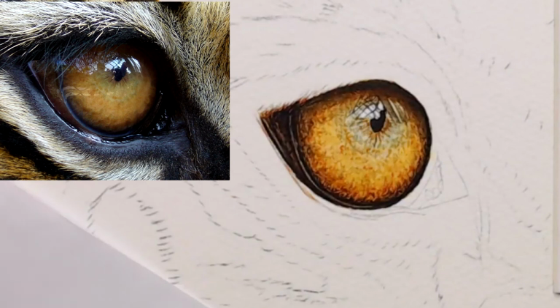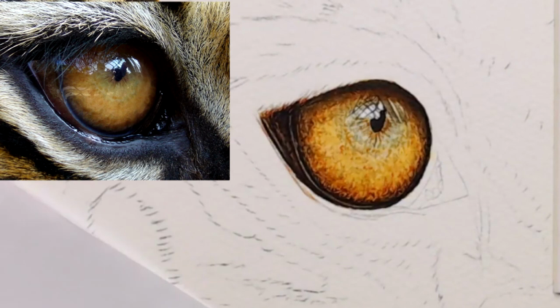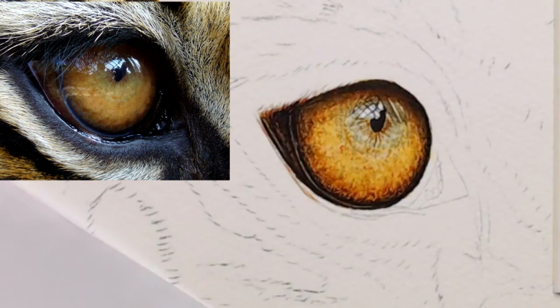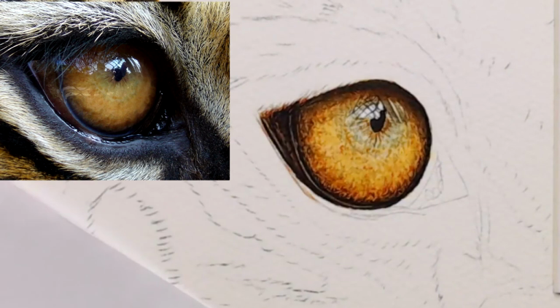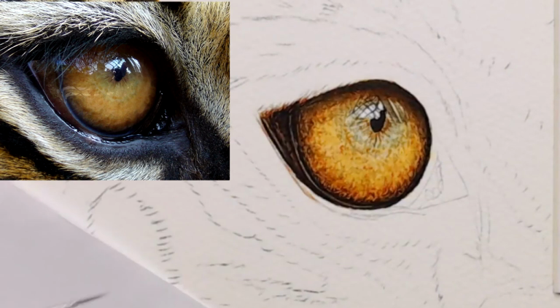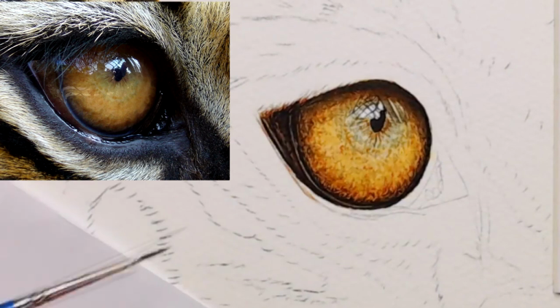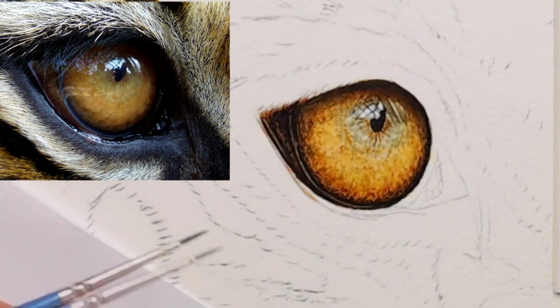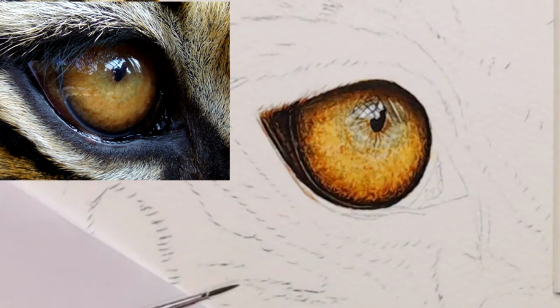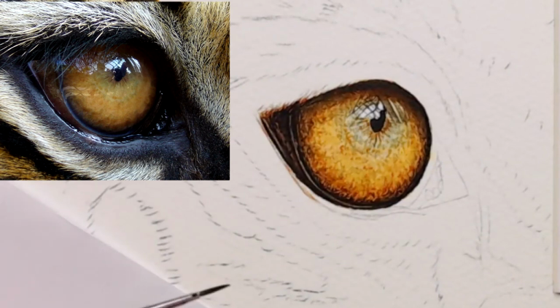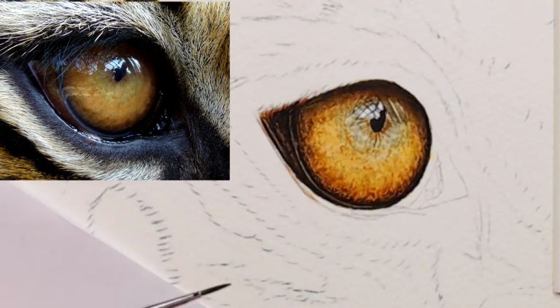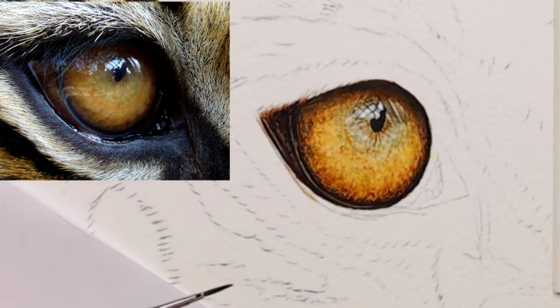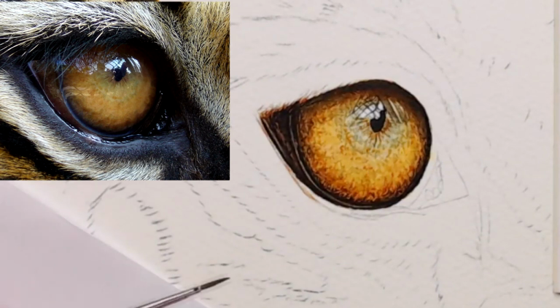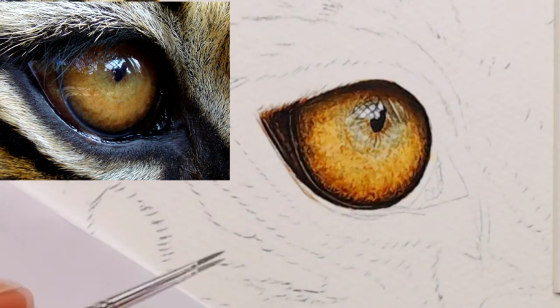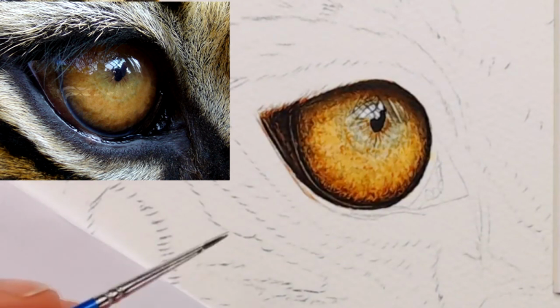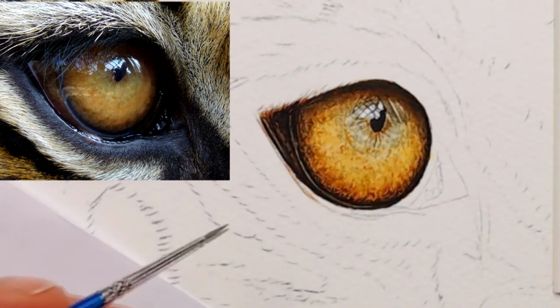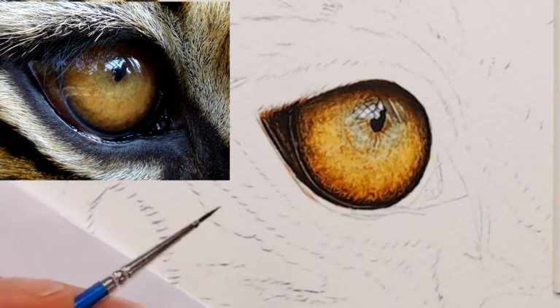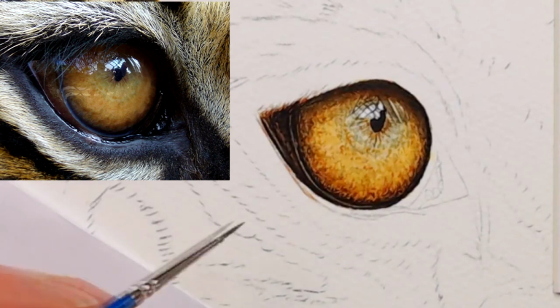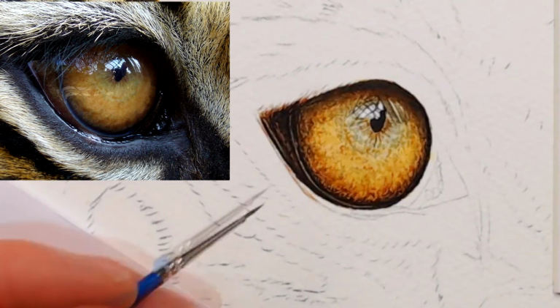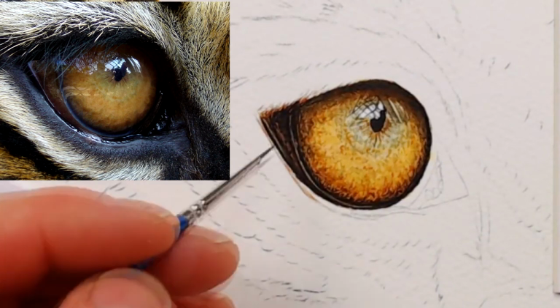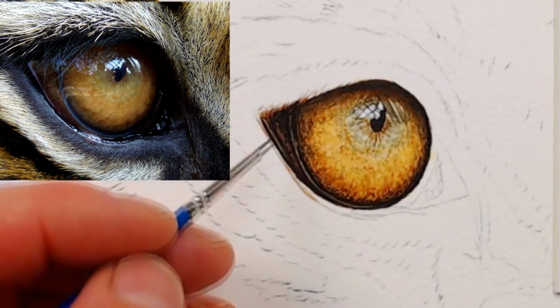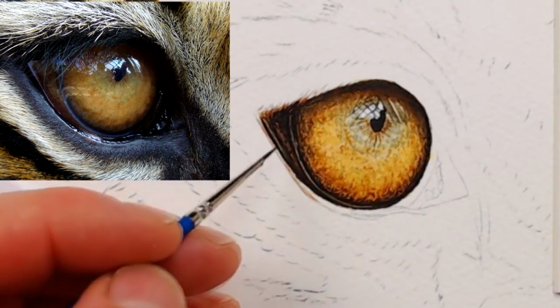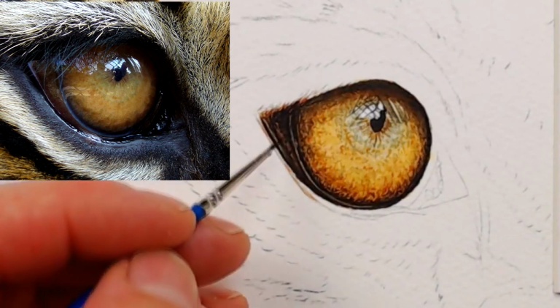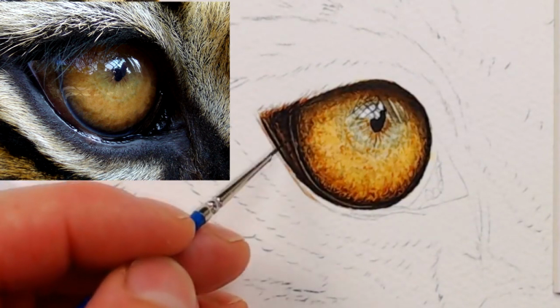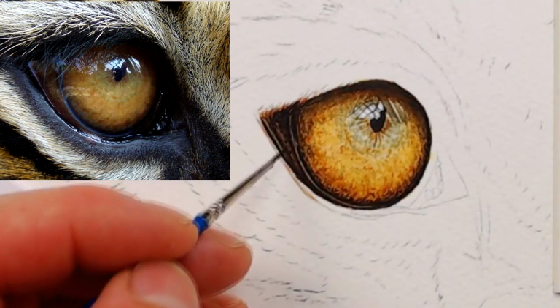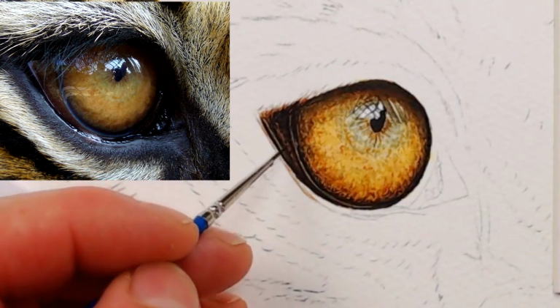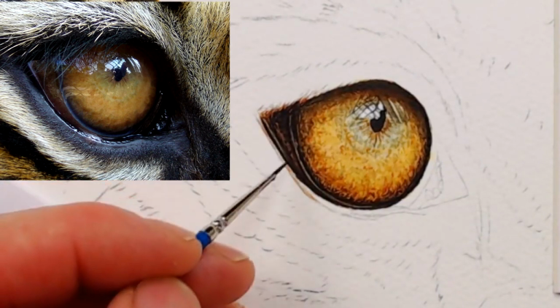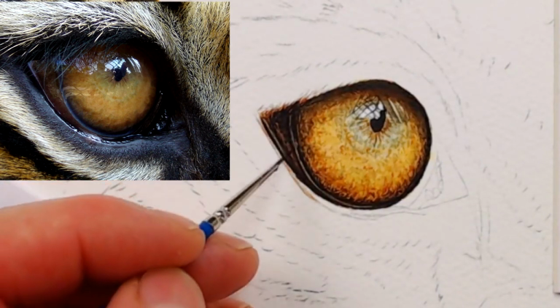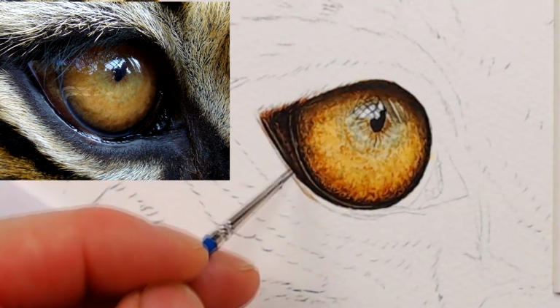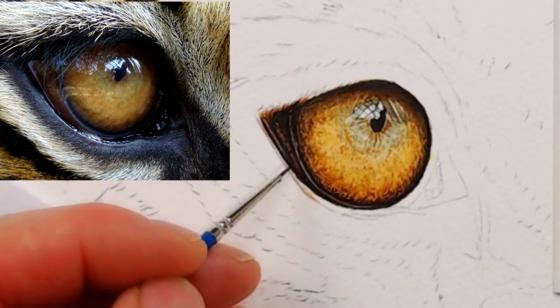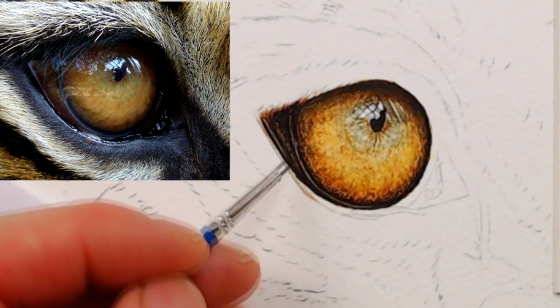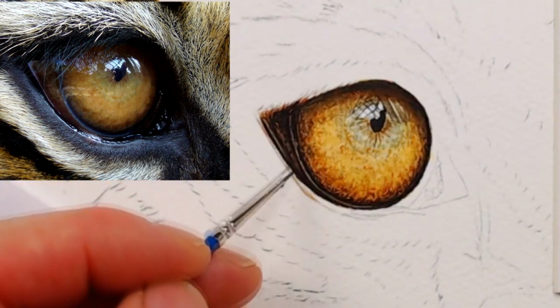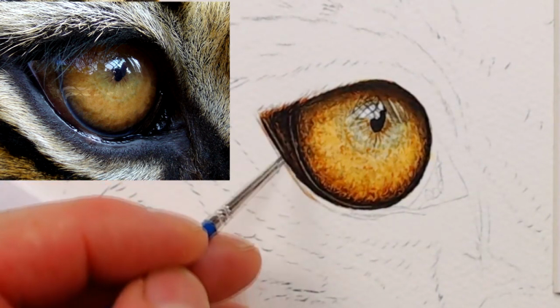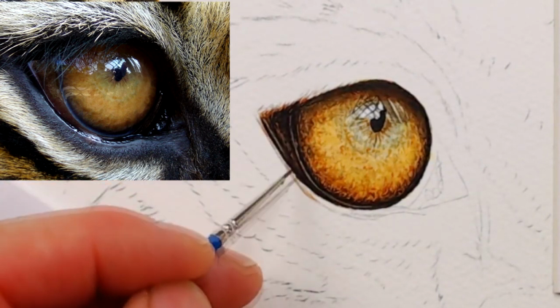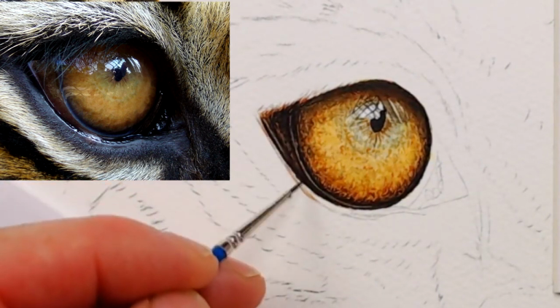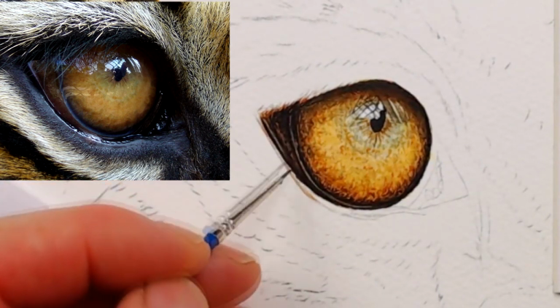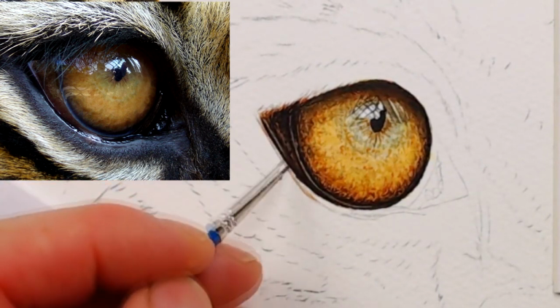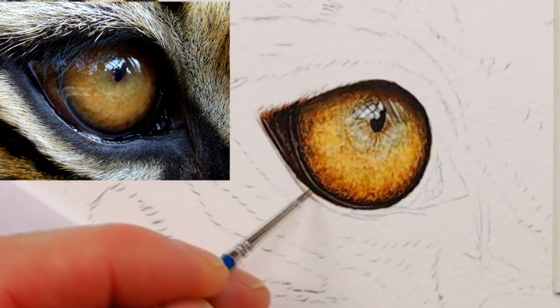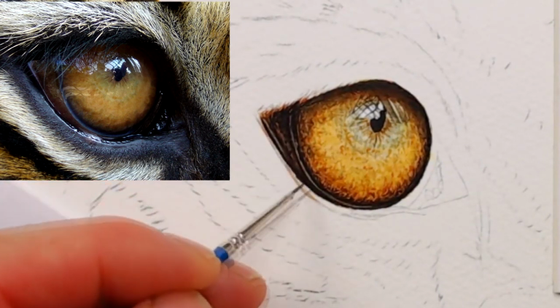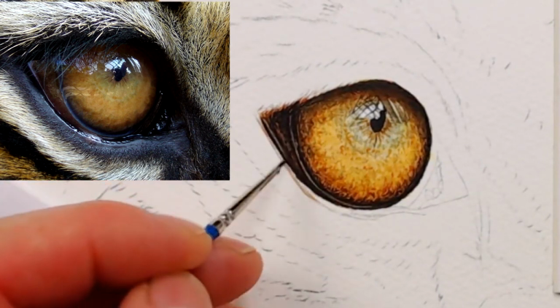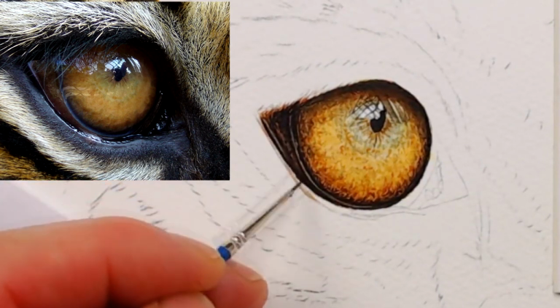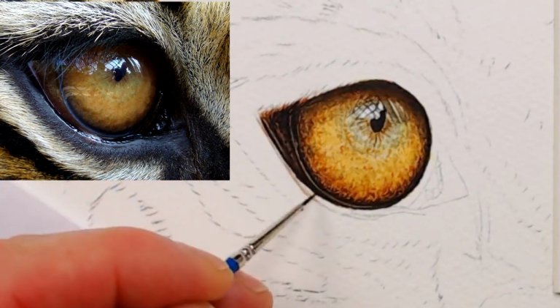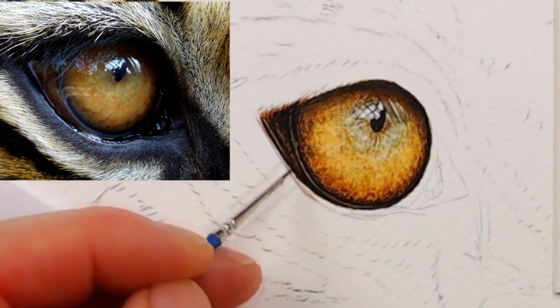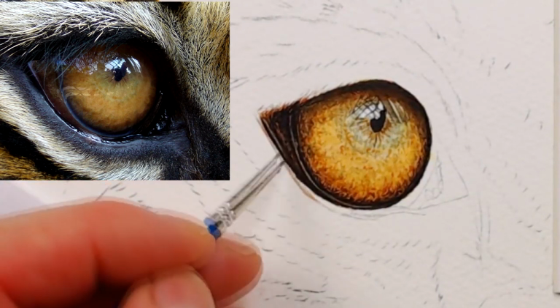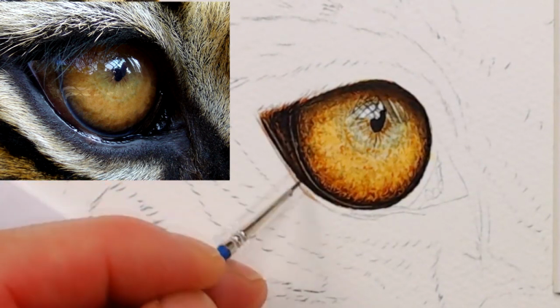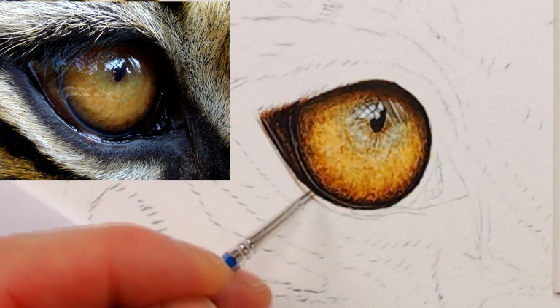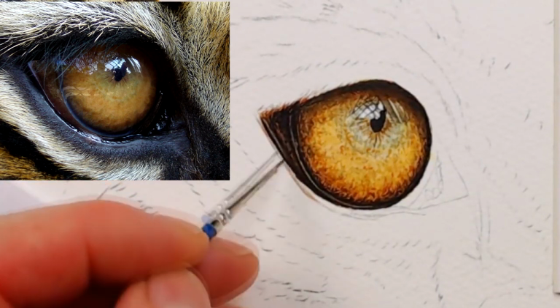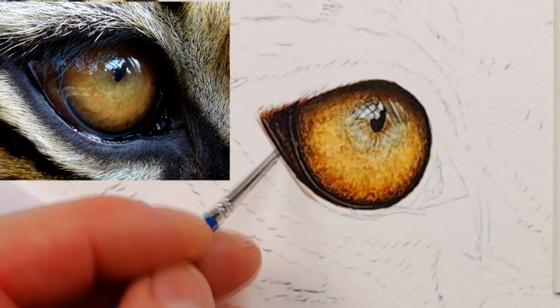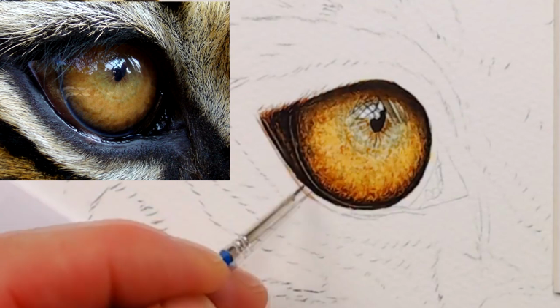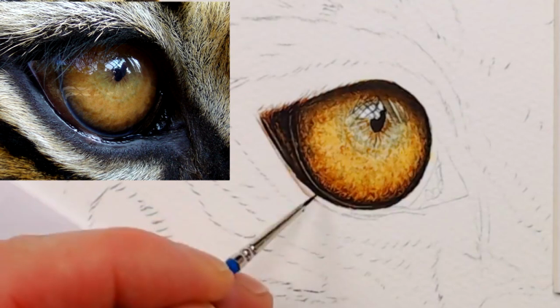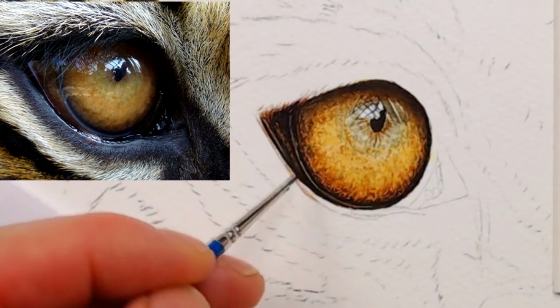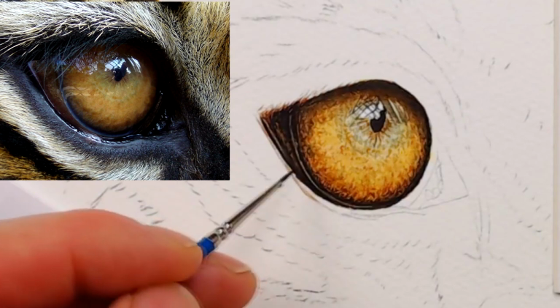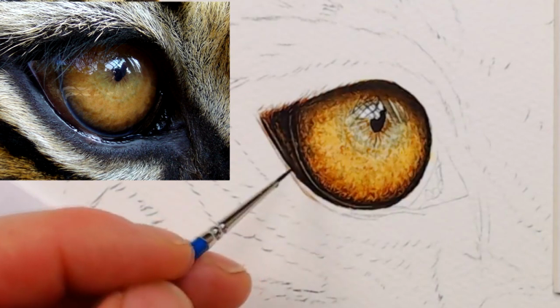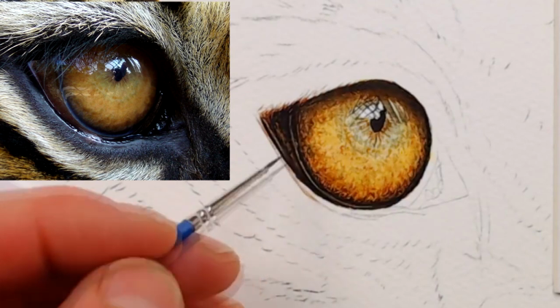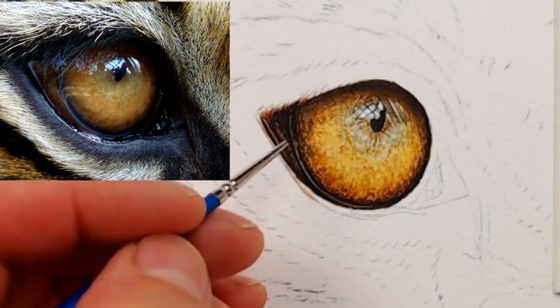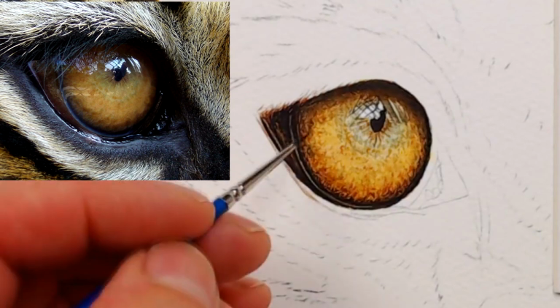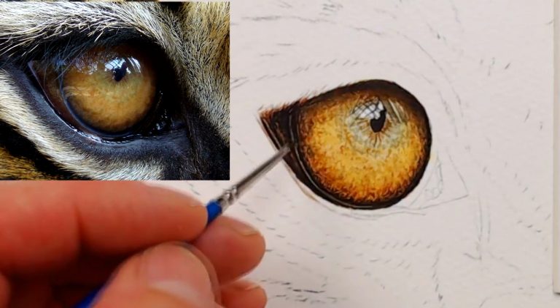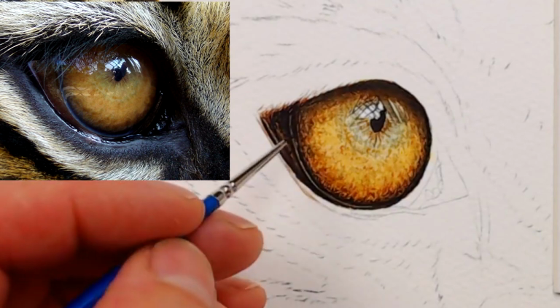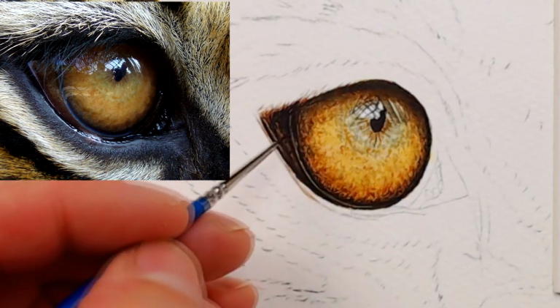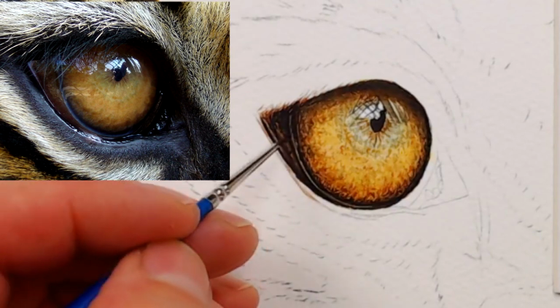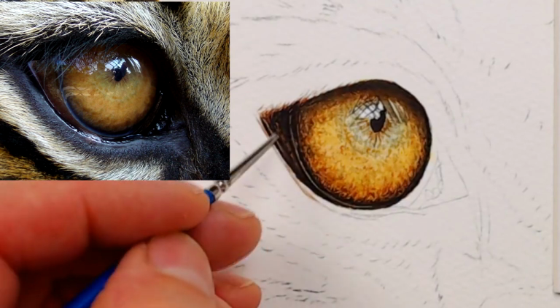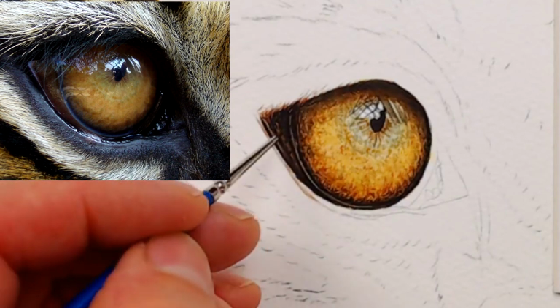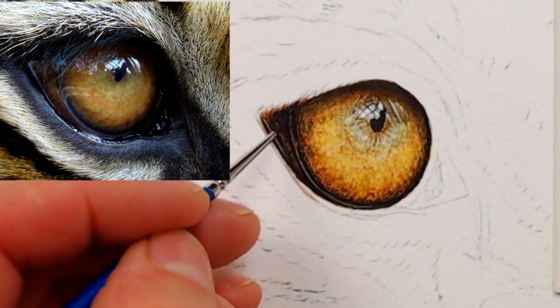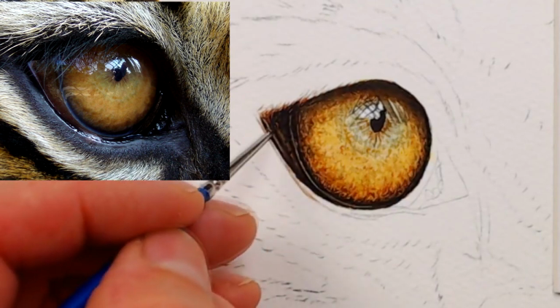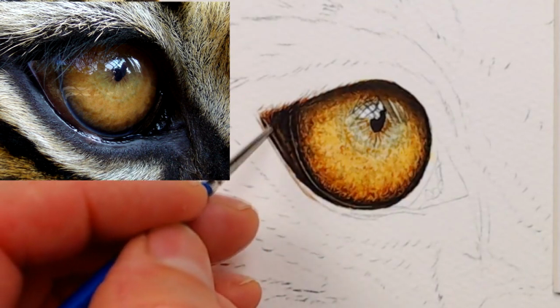This video is all about painting realistic eyes, and today we're going to look at adding a pupil and painting the reflections.